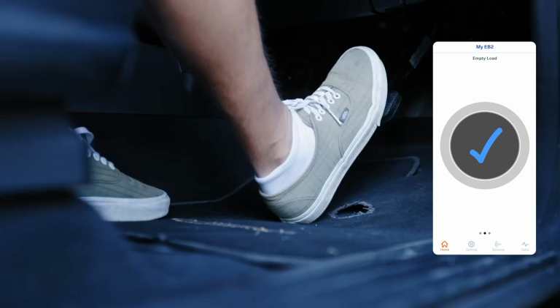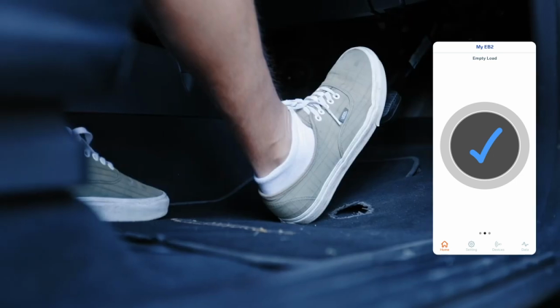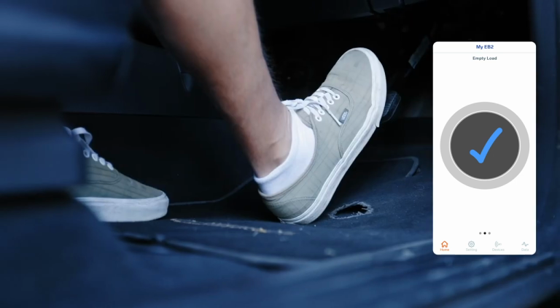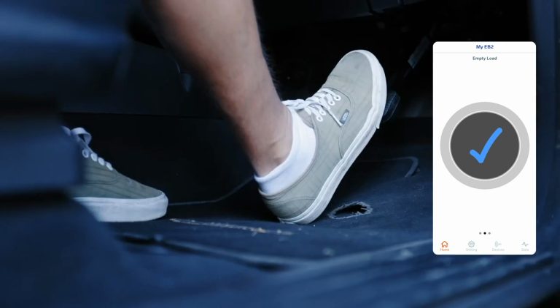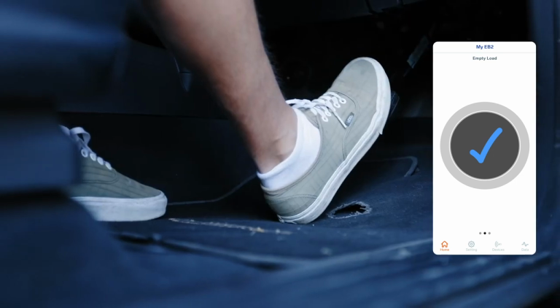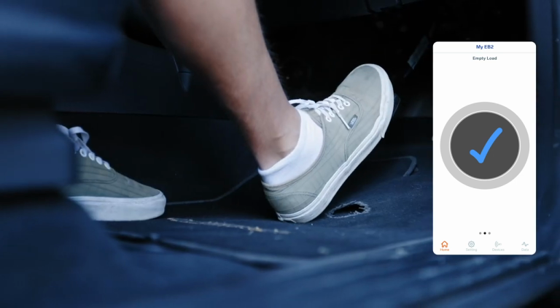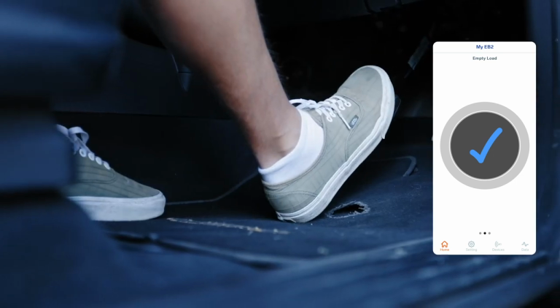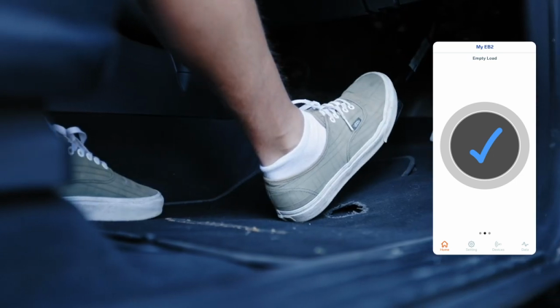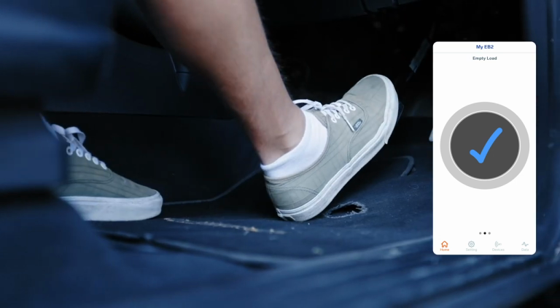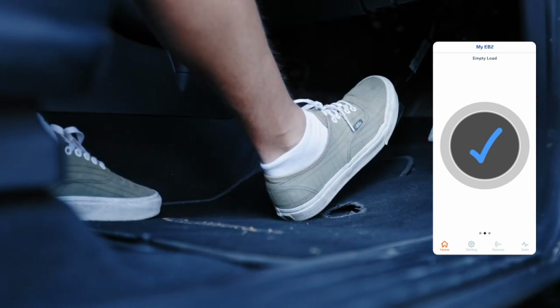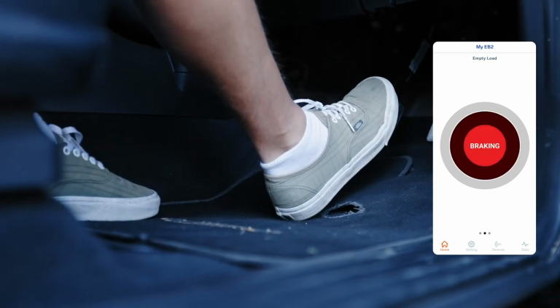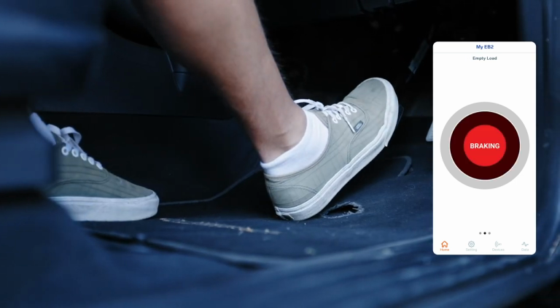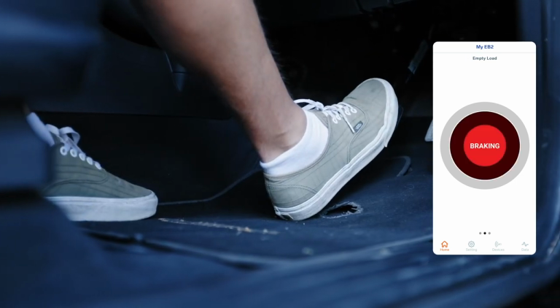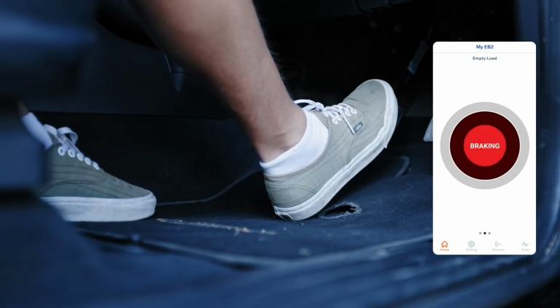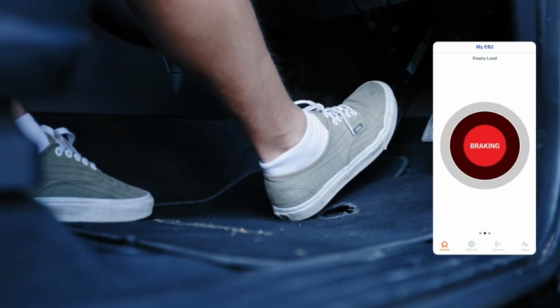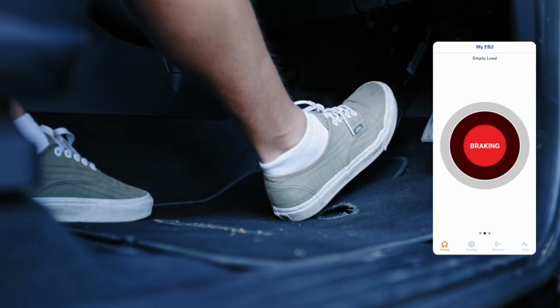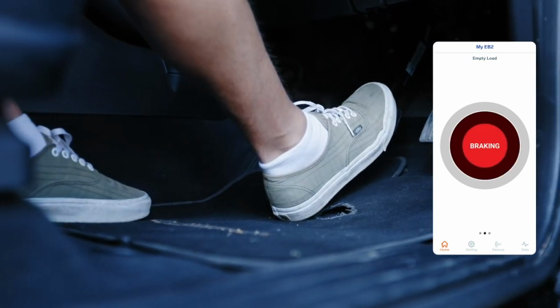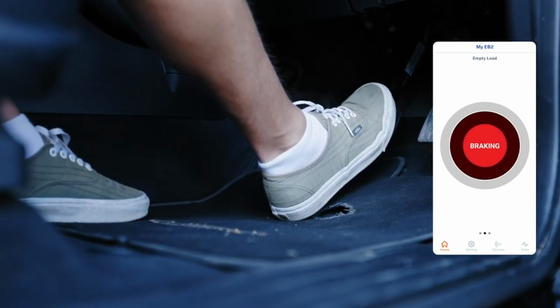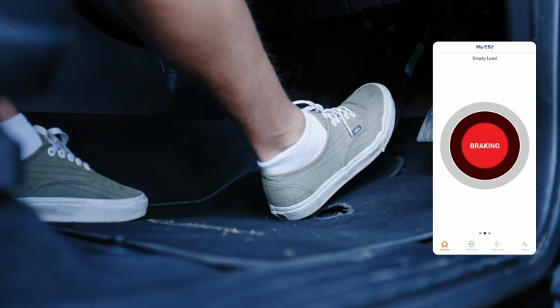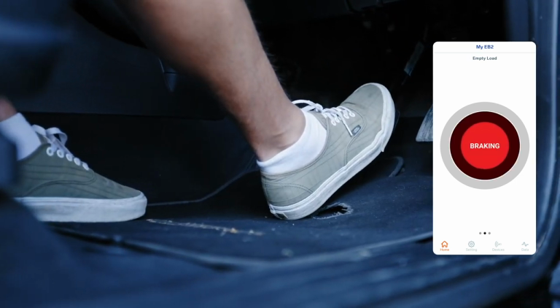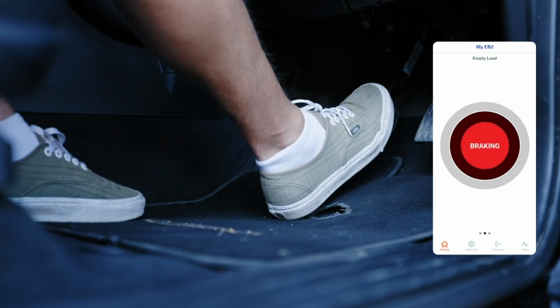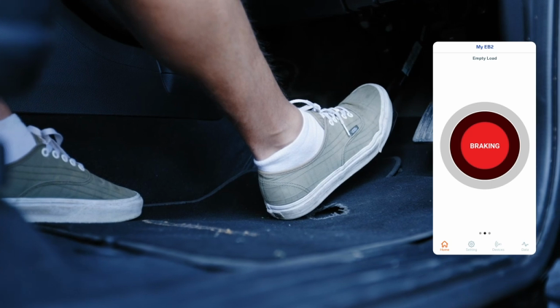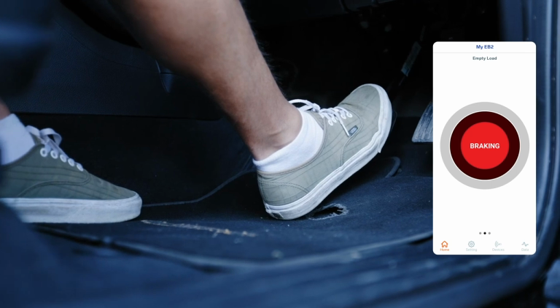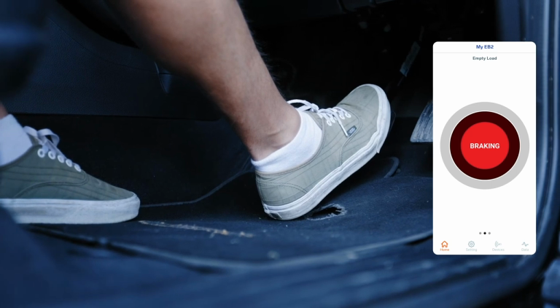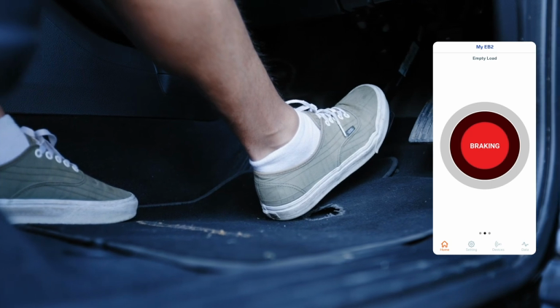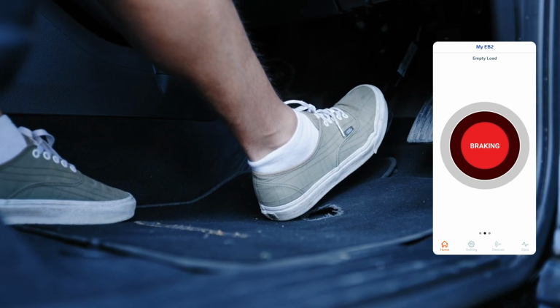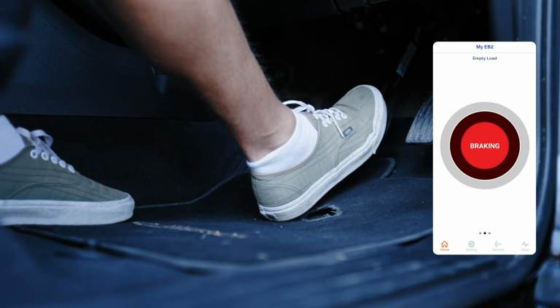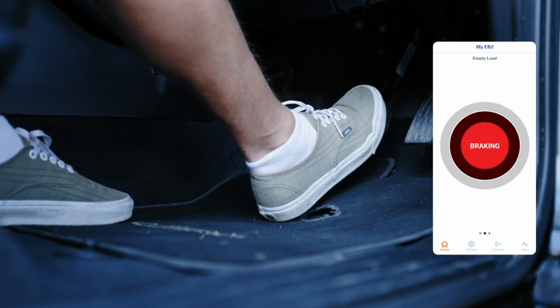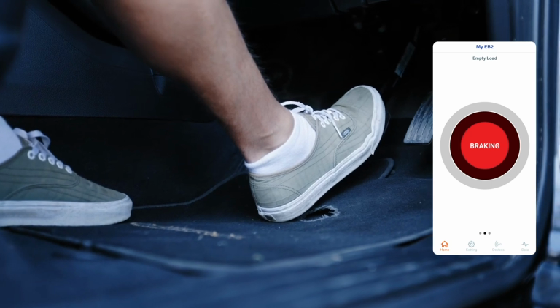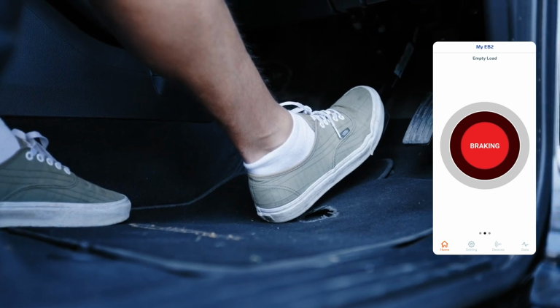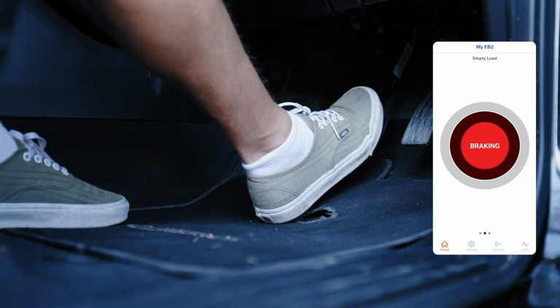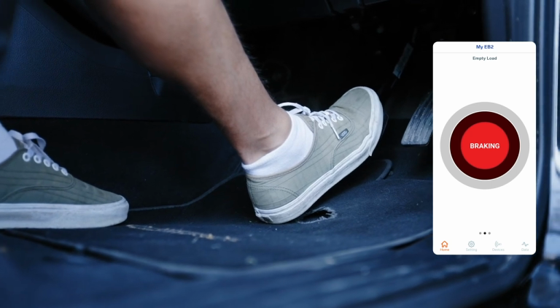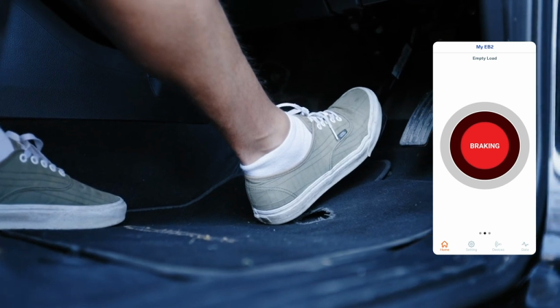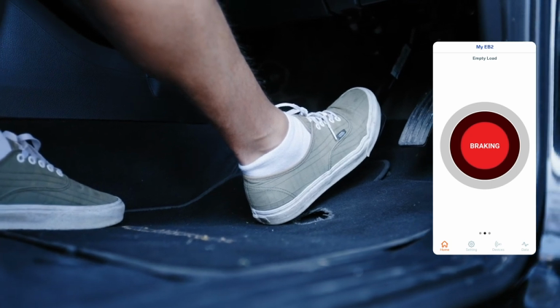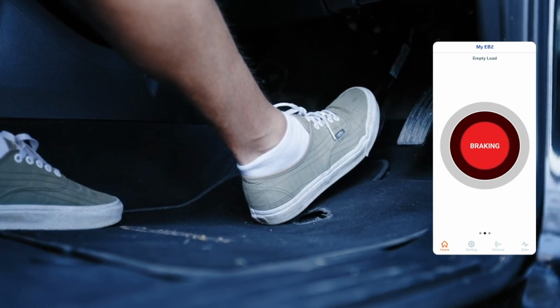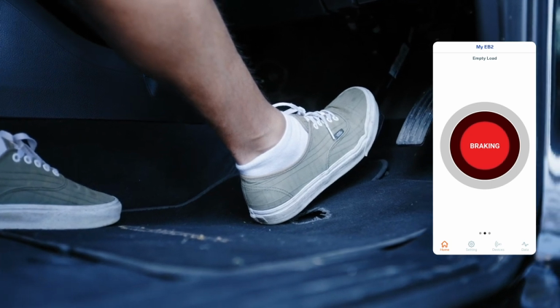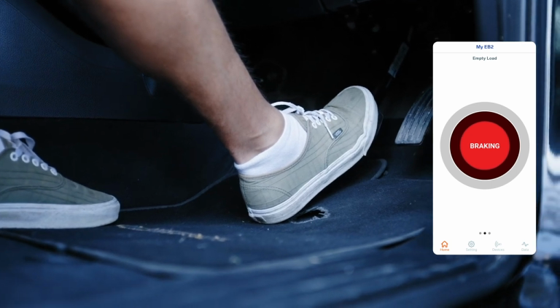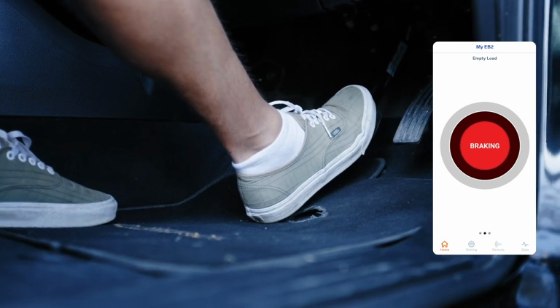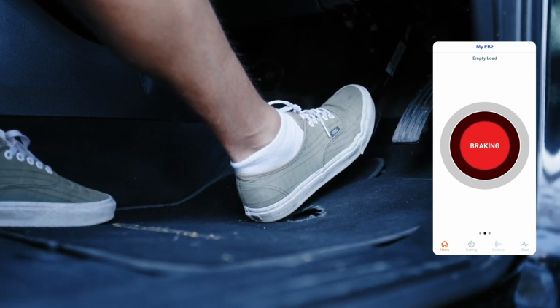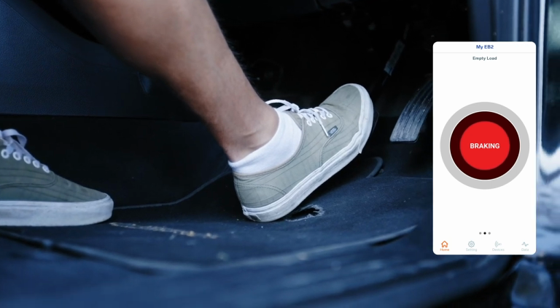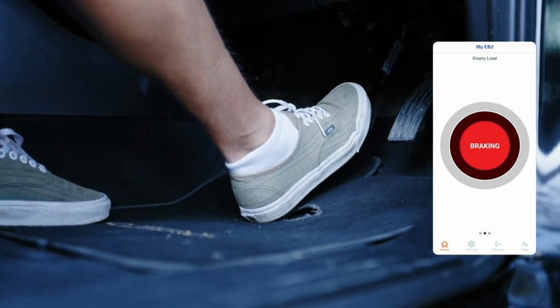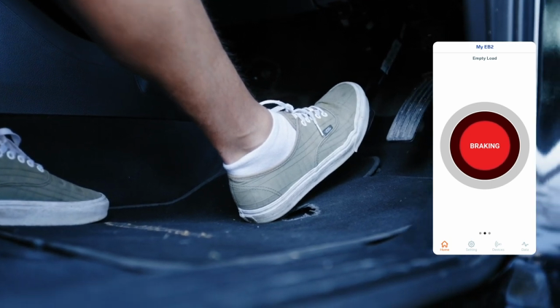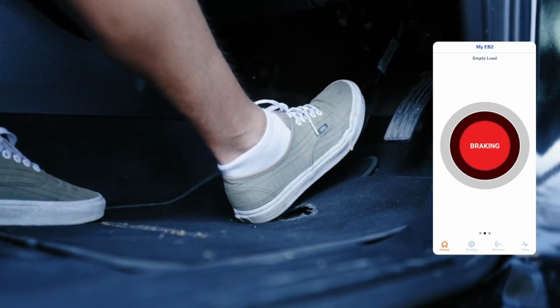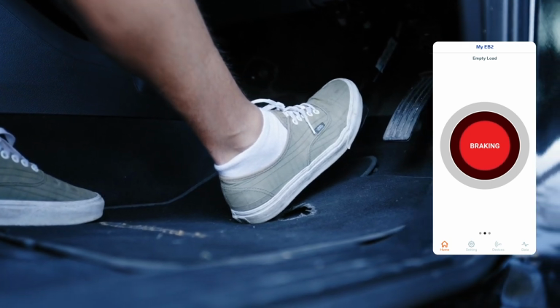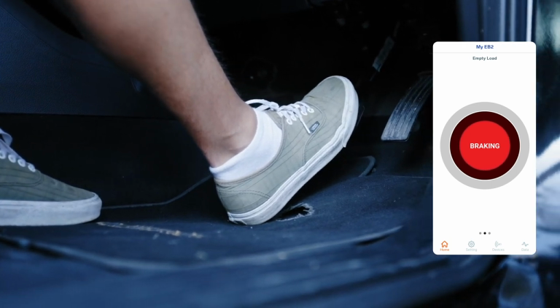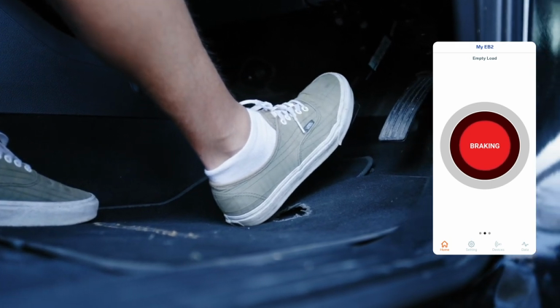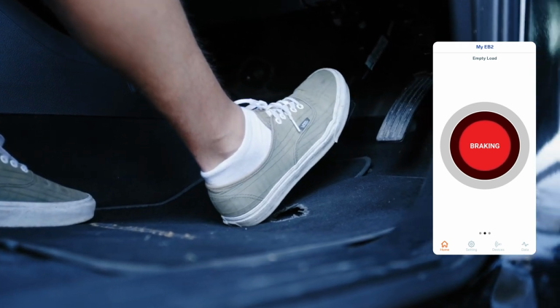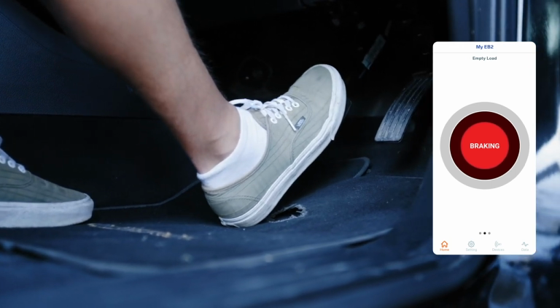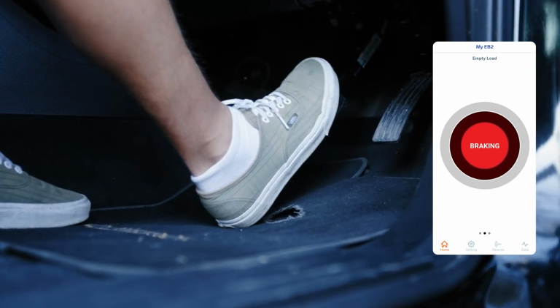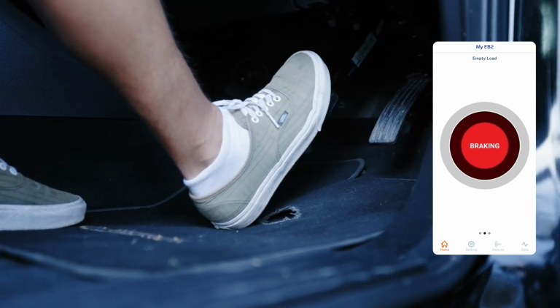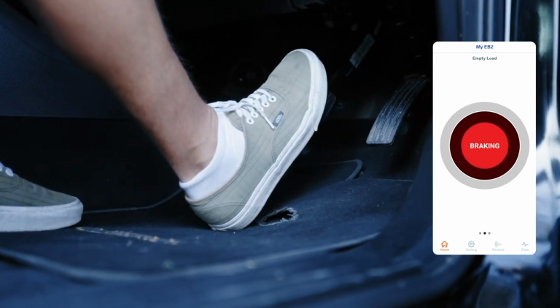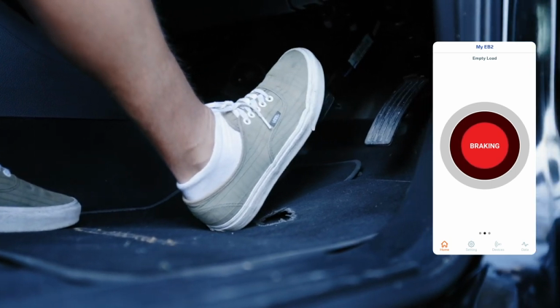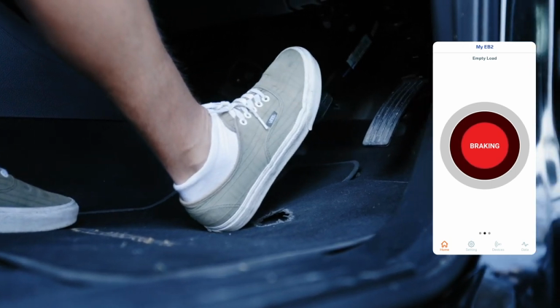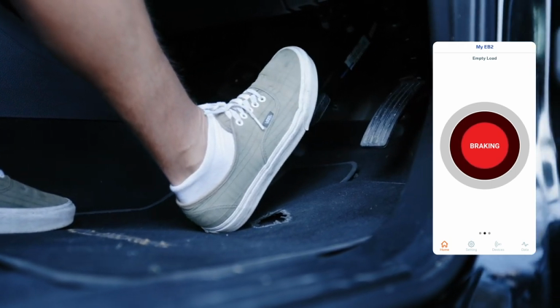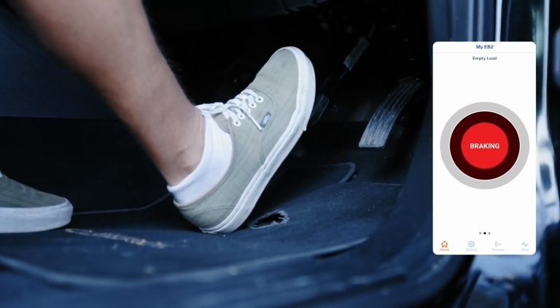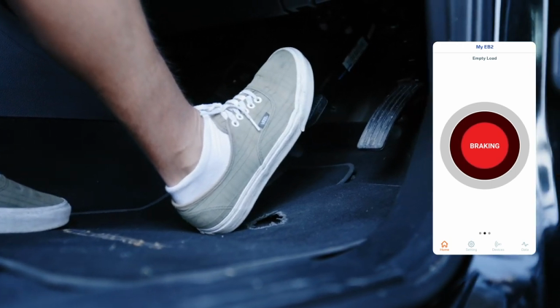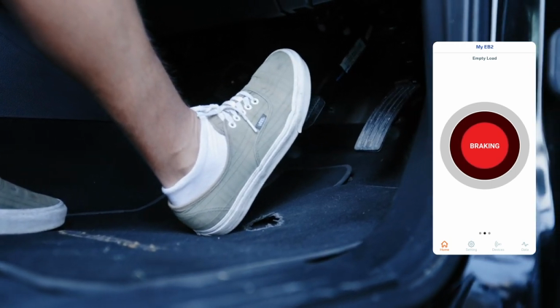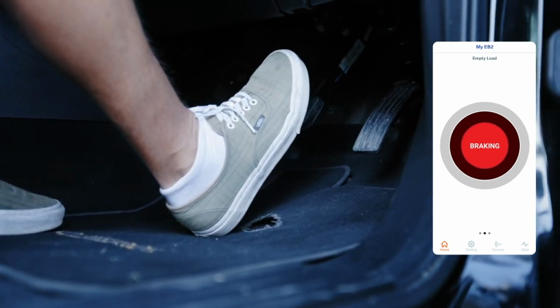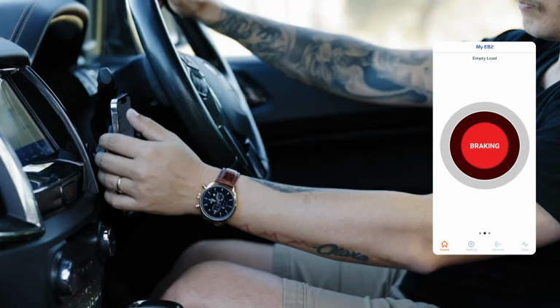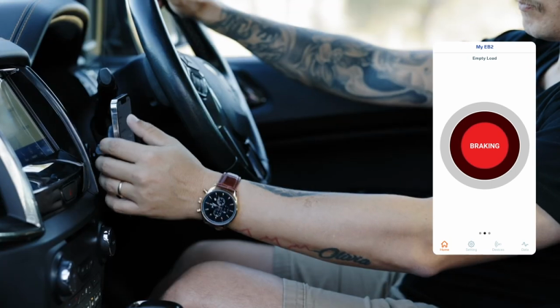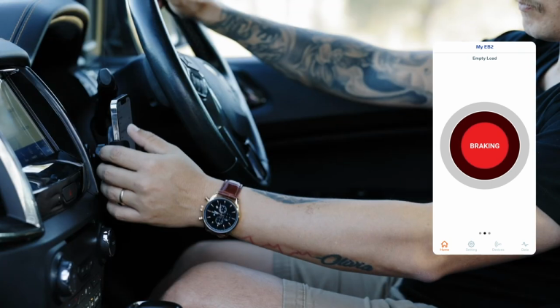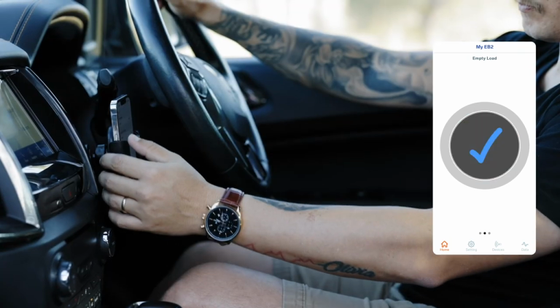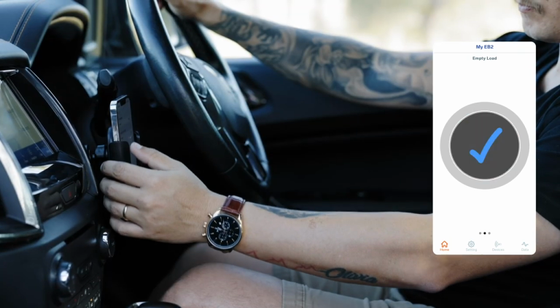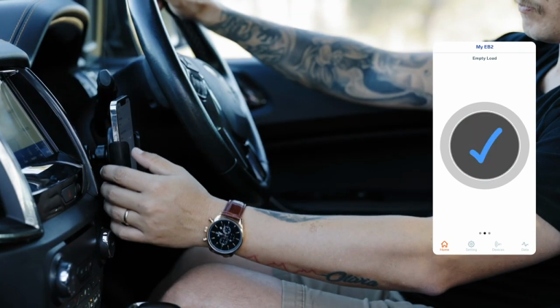Put your foot on the brake pedal. When you push the brake pedal, the app will indicate that the brakes are being applied. The red circle tells us that the trailer is braking.